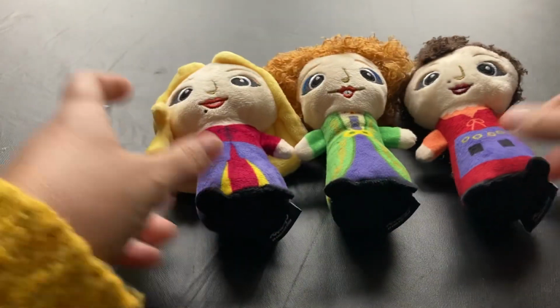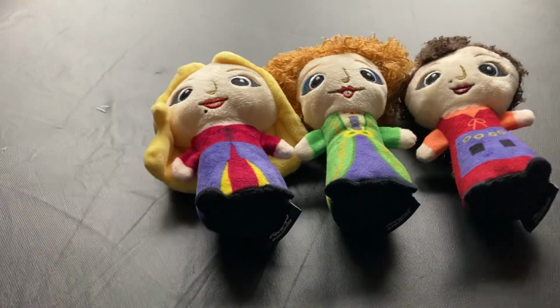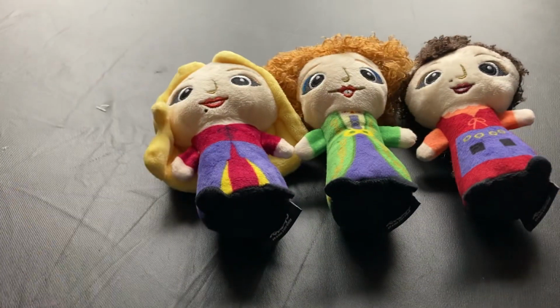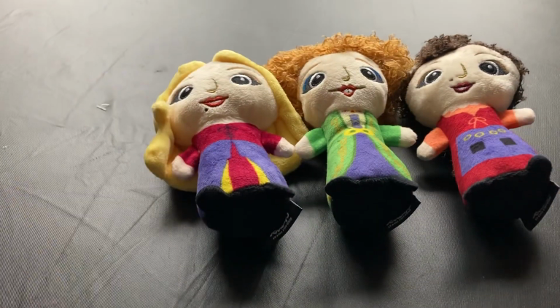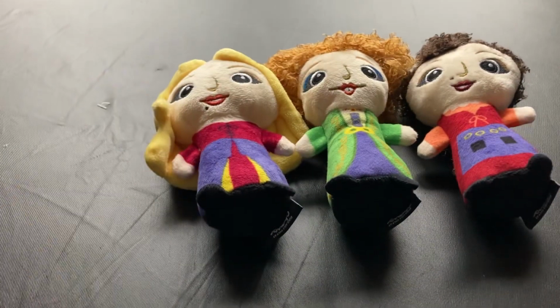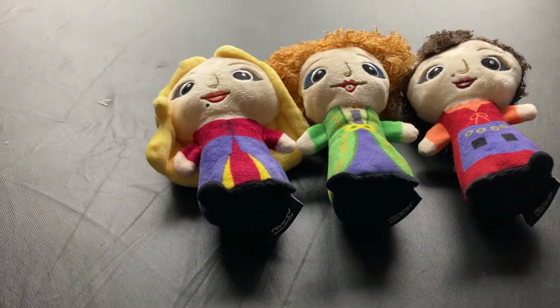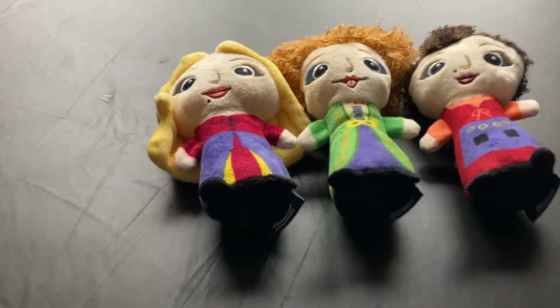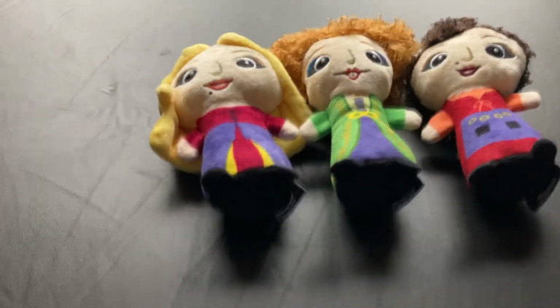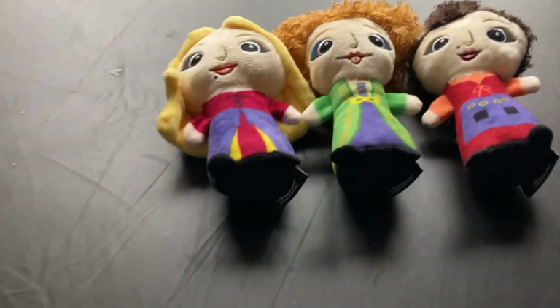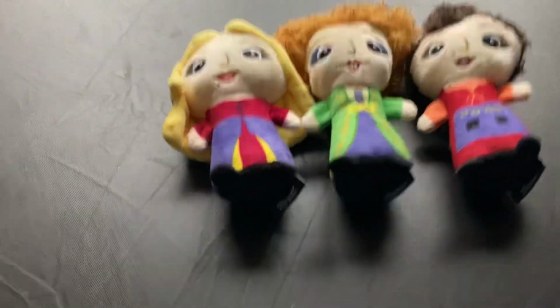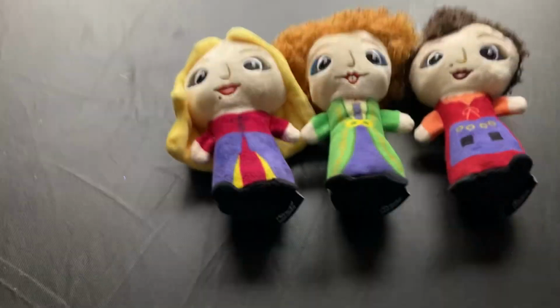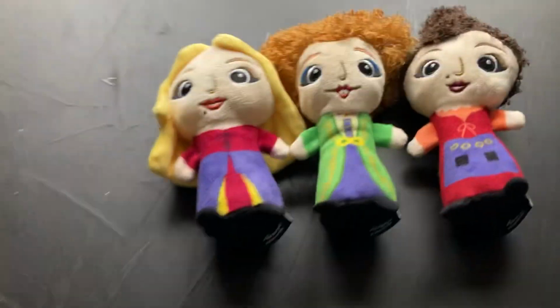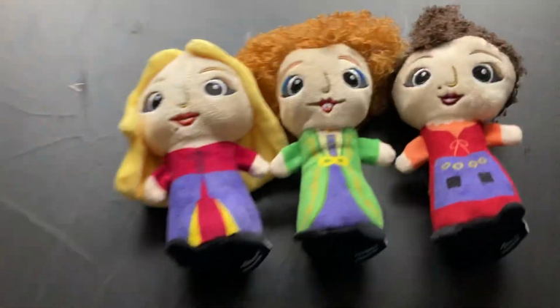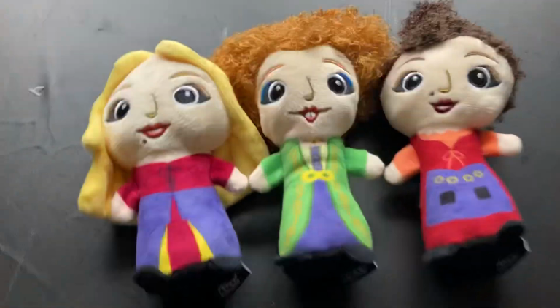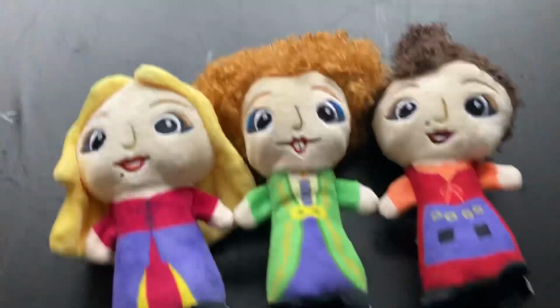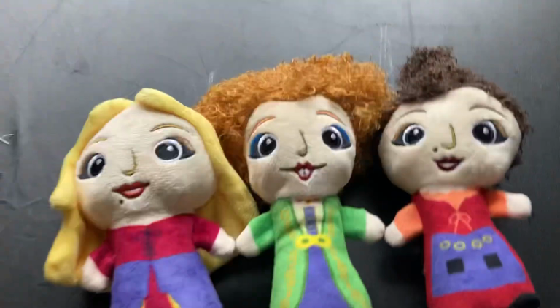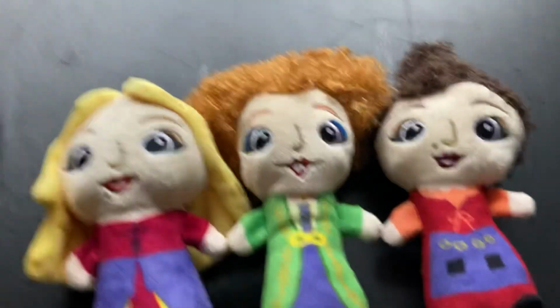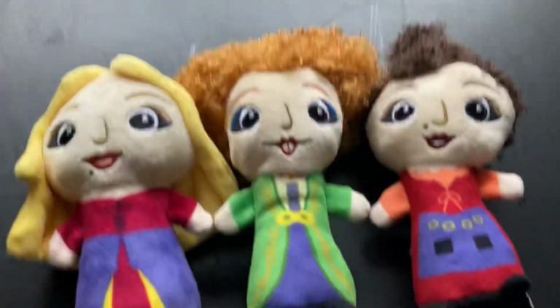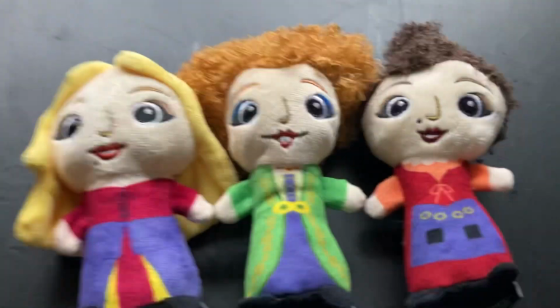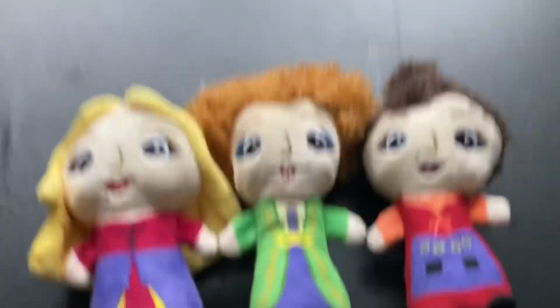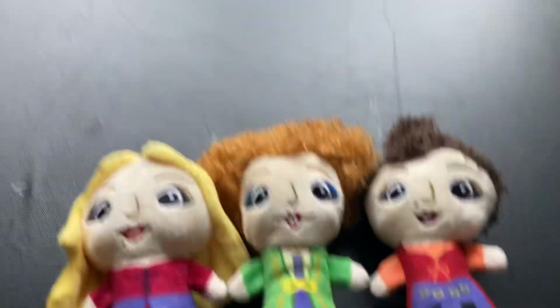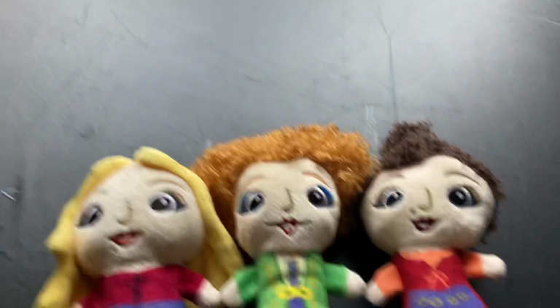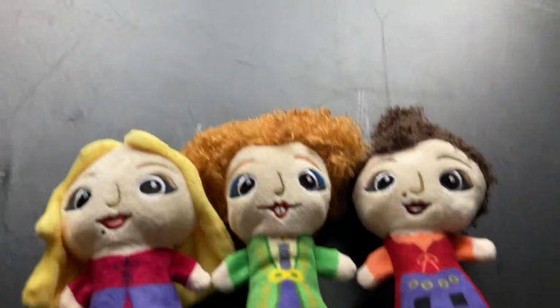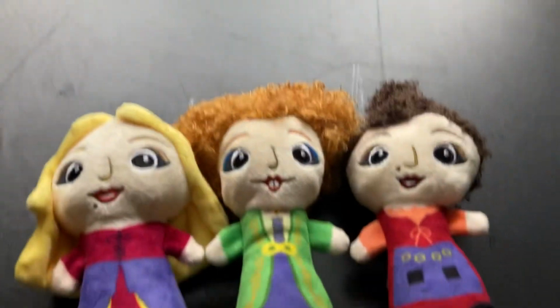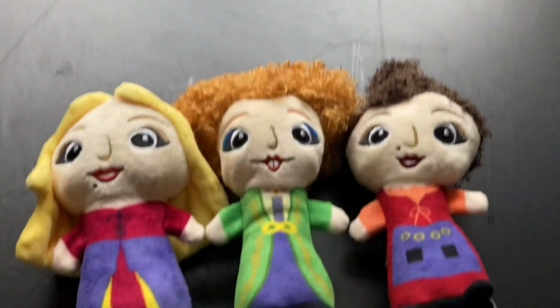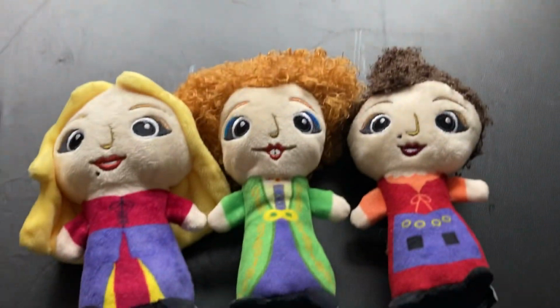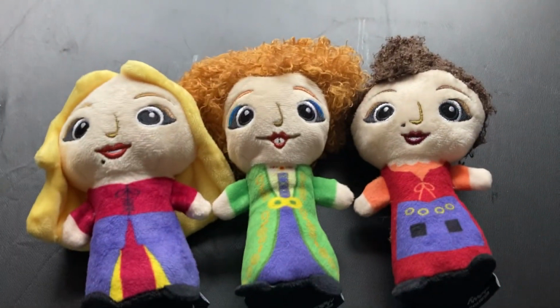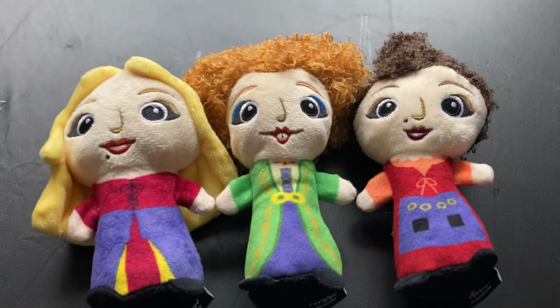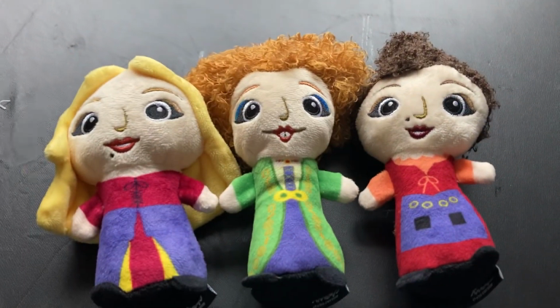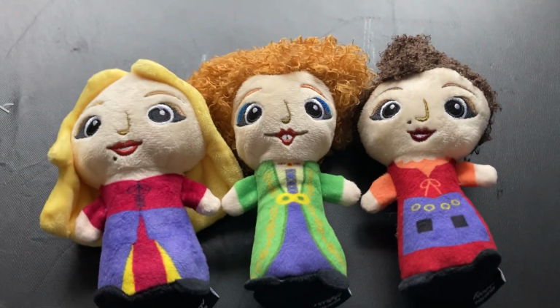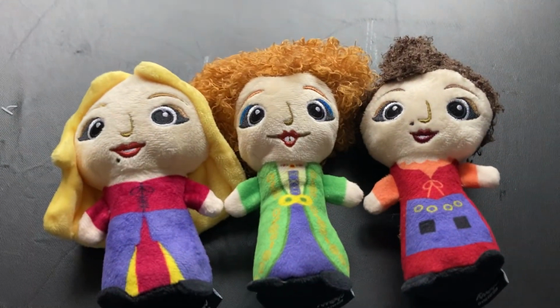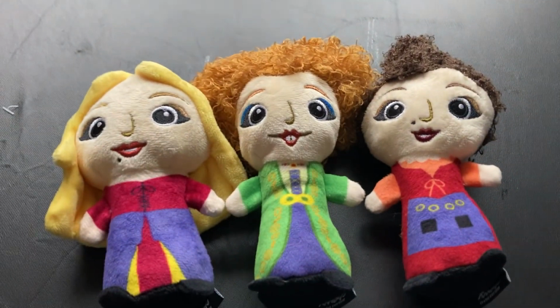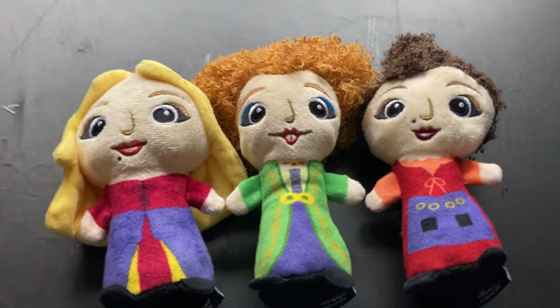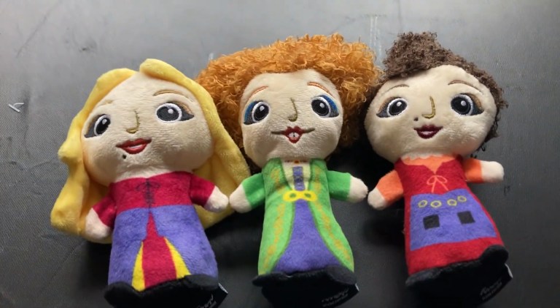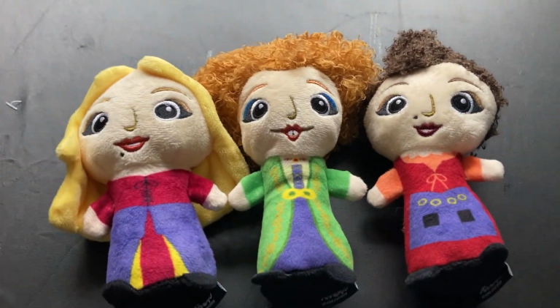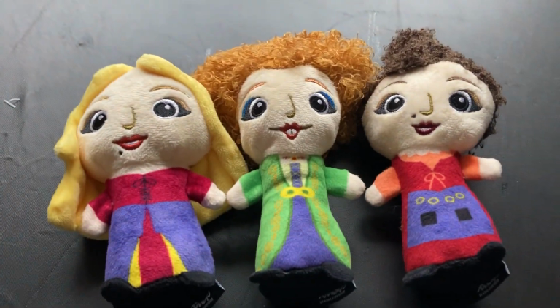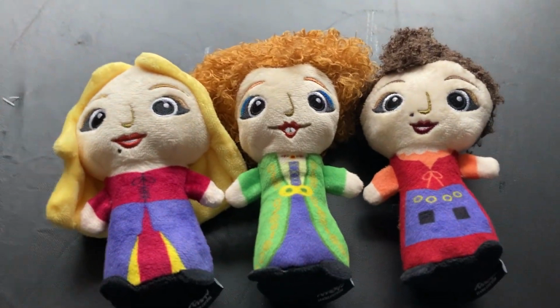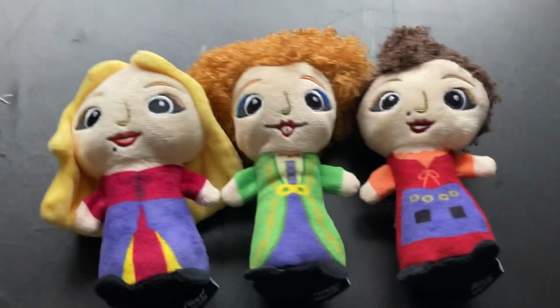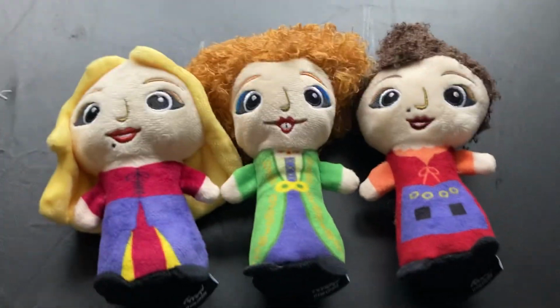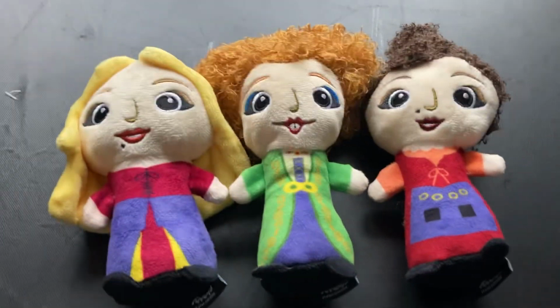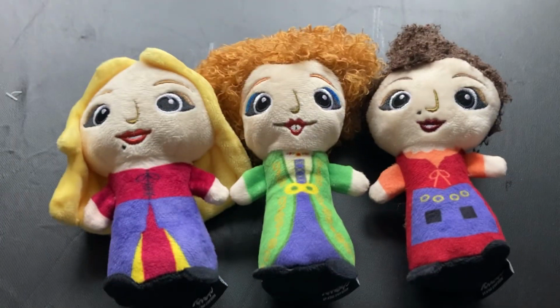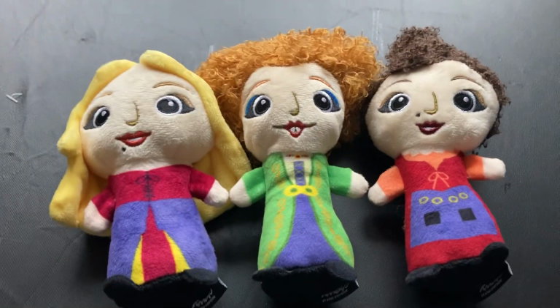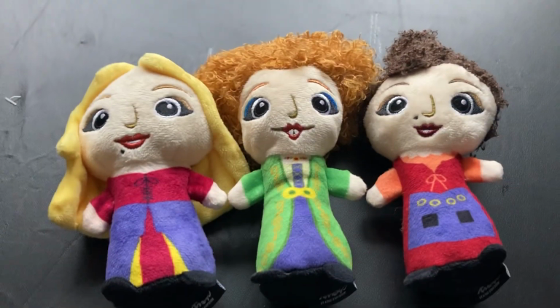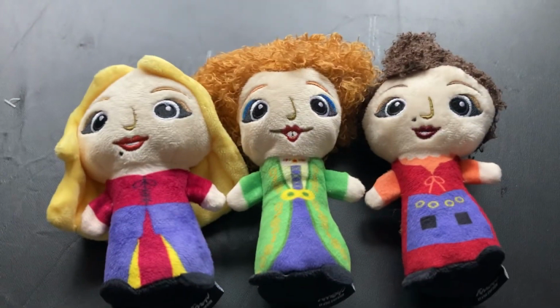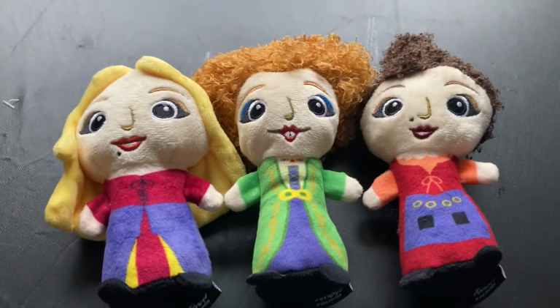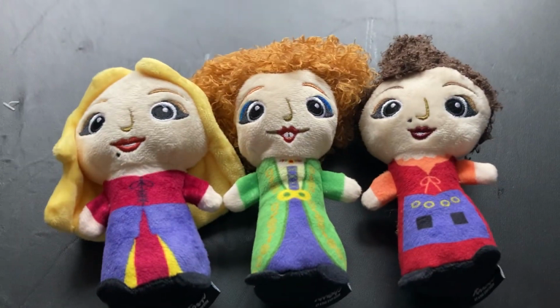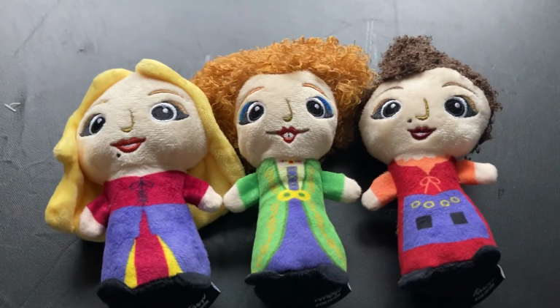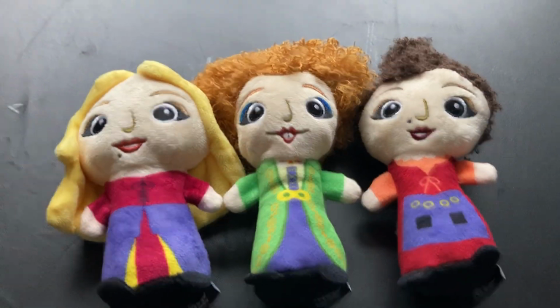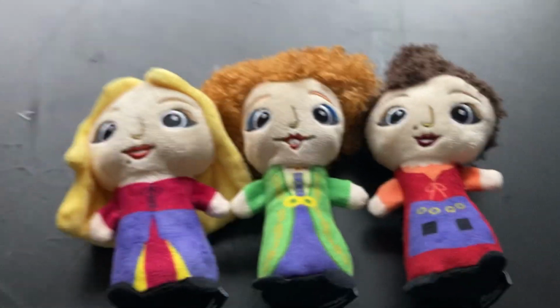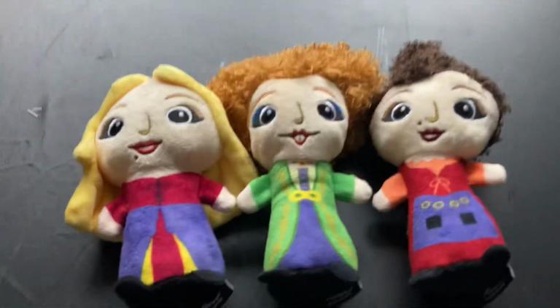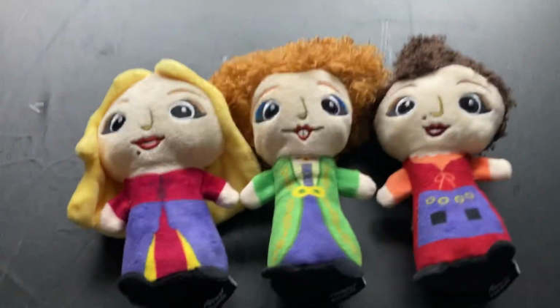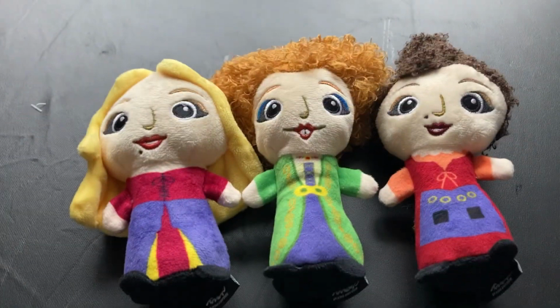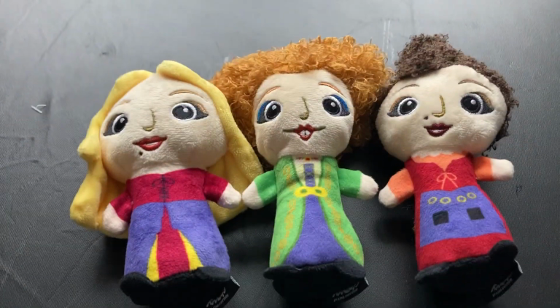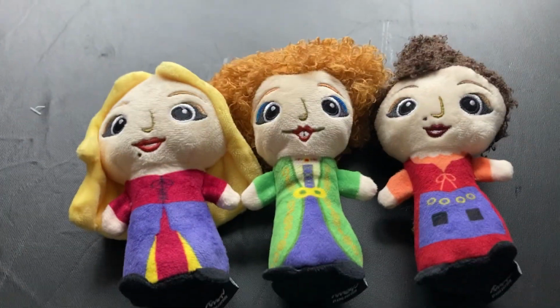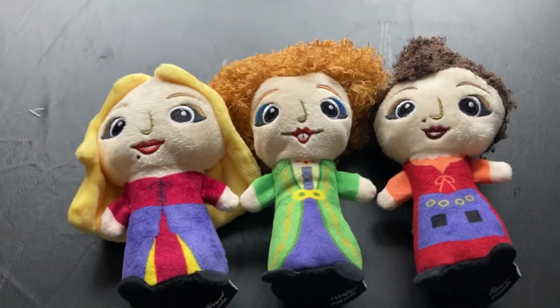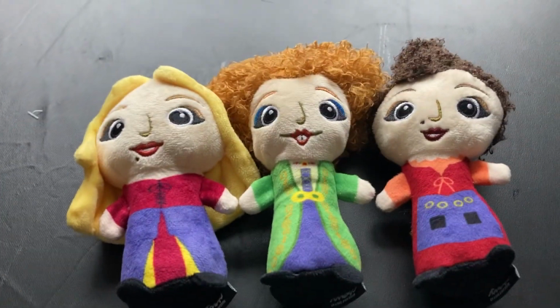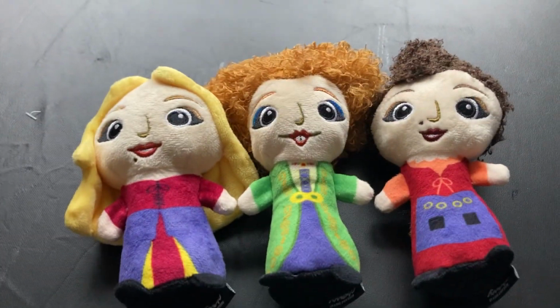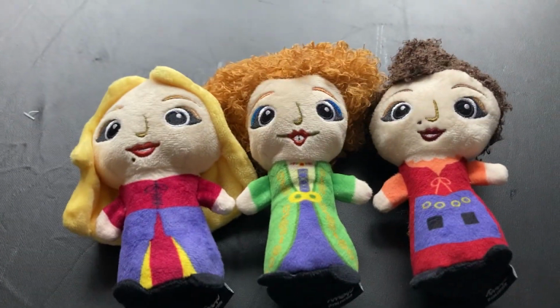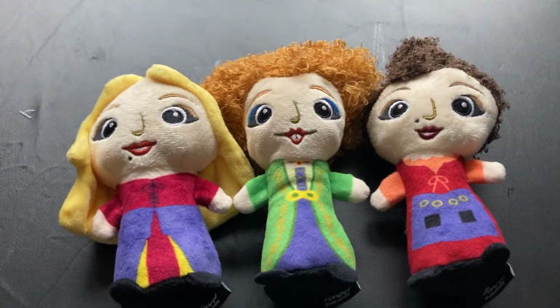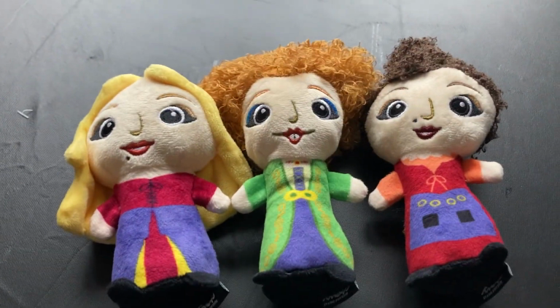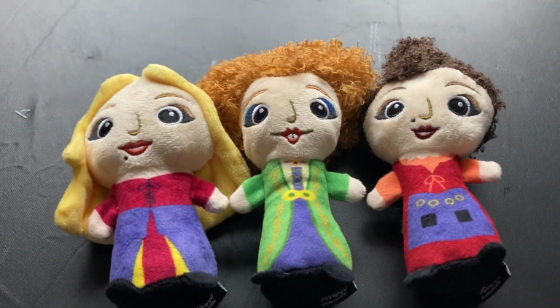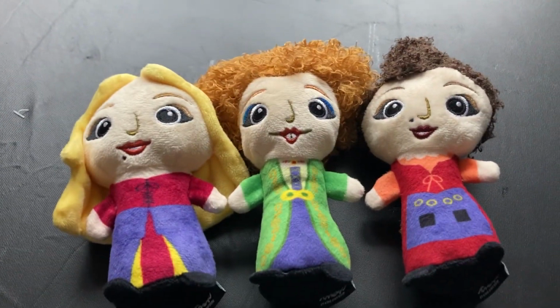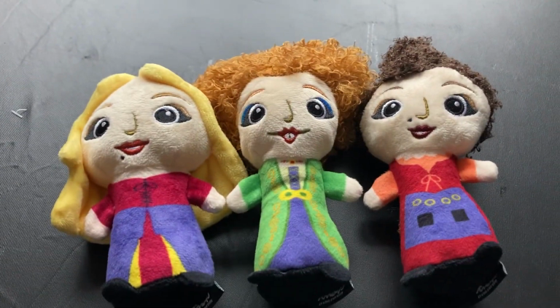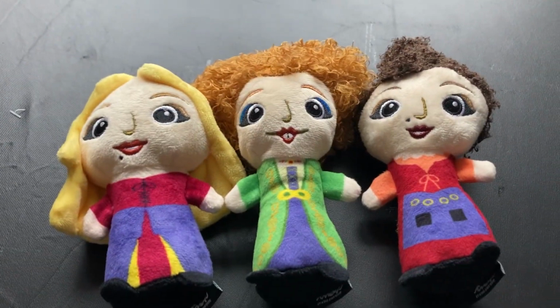So nothing super exciting with these toys, just the Sanderson Sisters. I thought they were cute. Anyway, thank you for joining us for today's little adventure. Please join us for our next one.